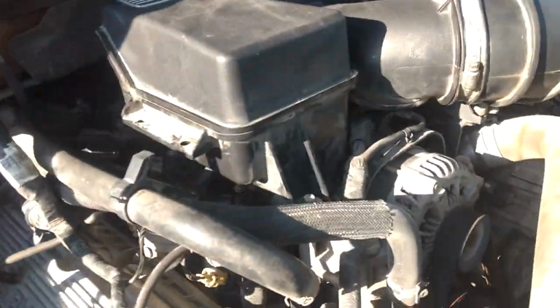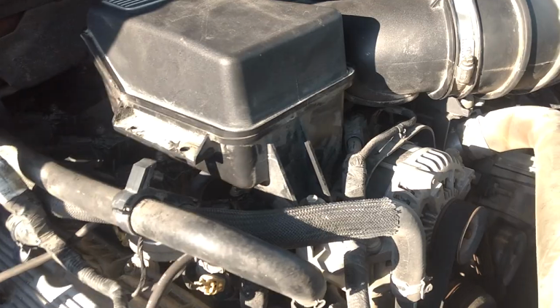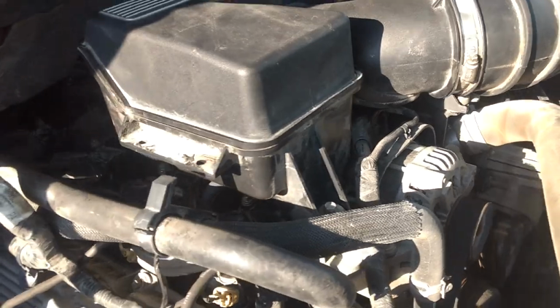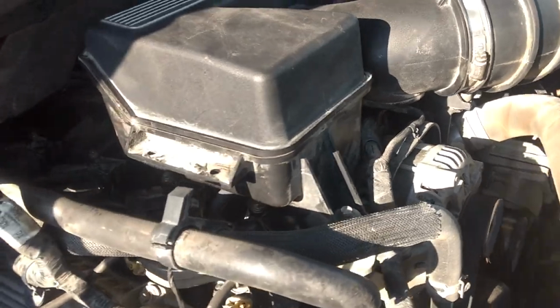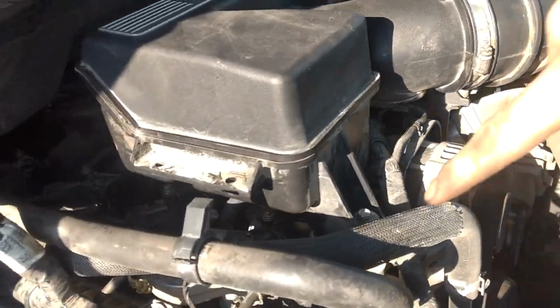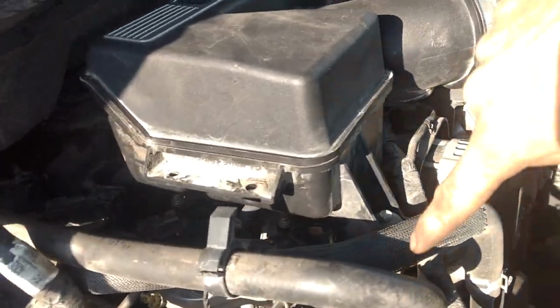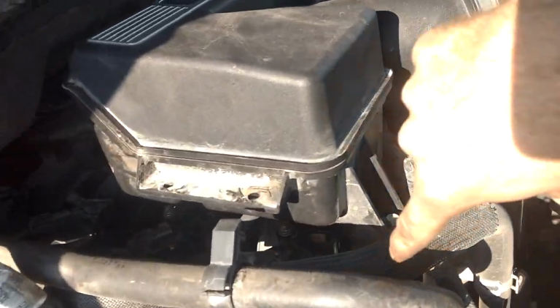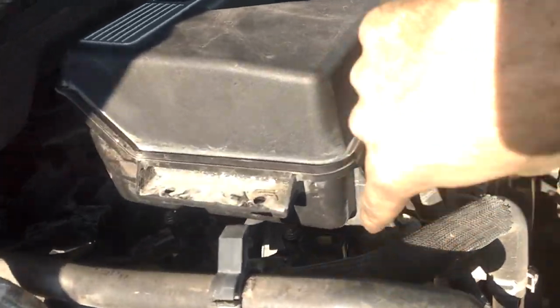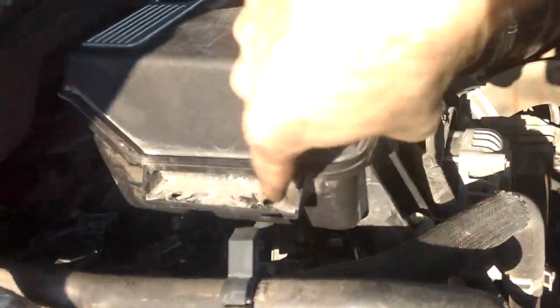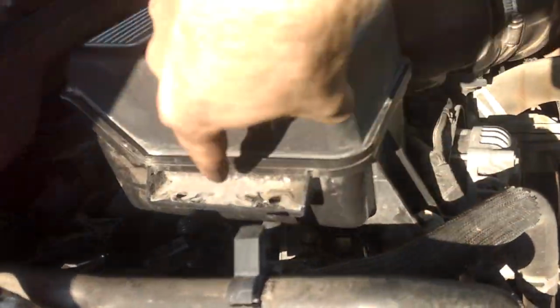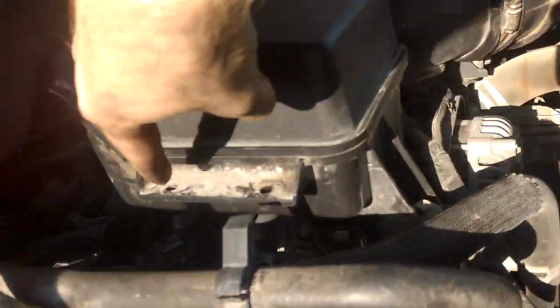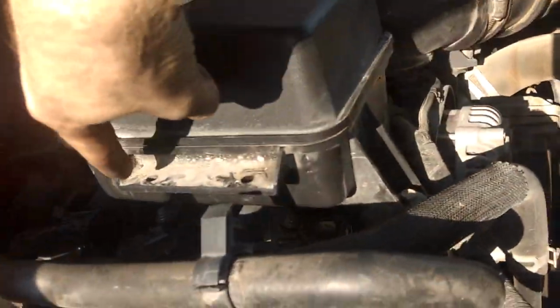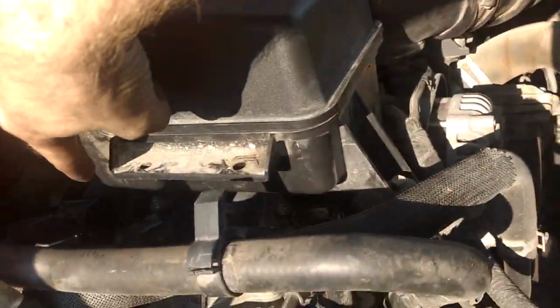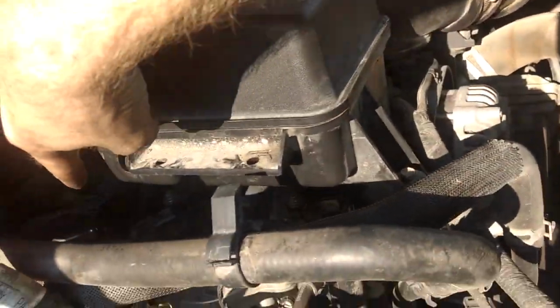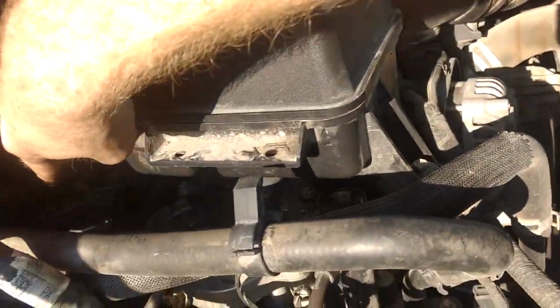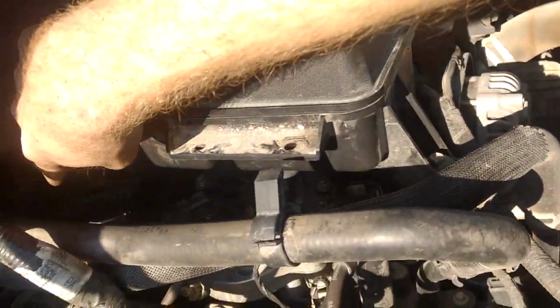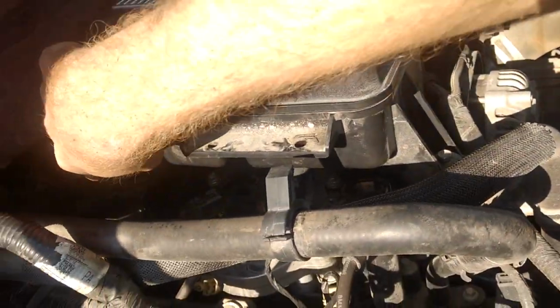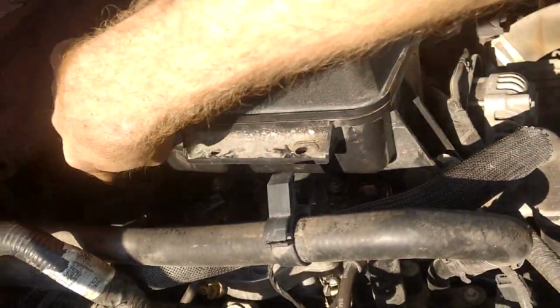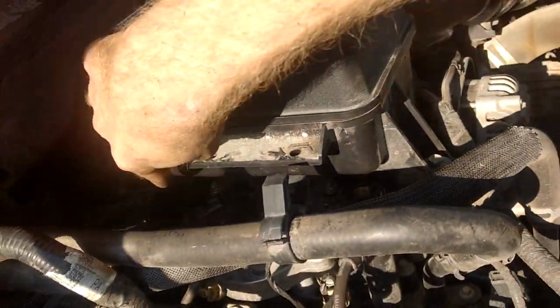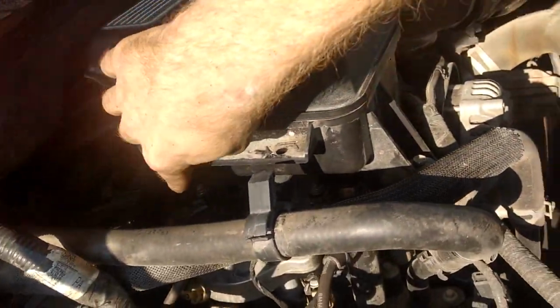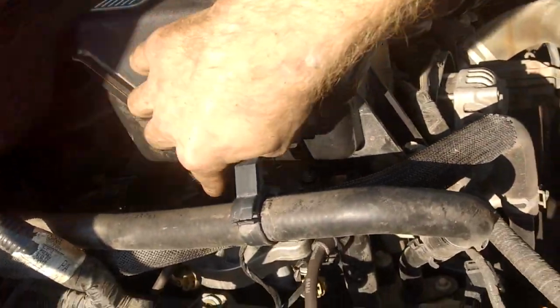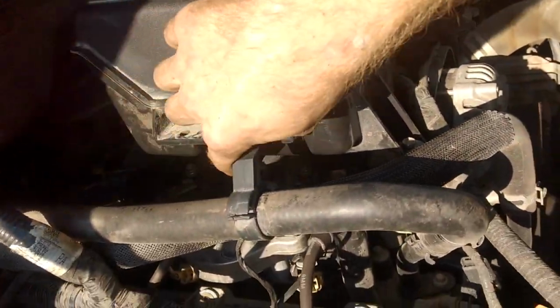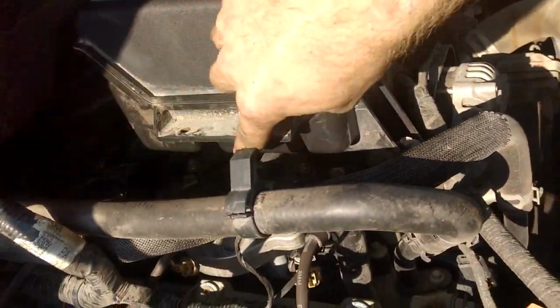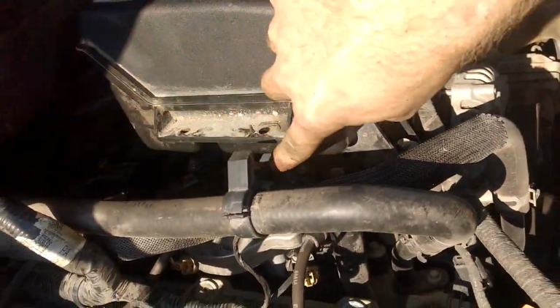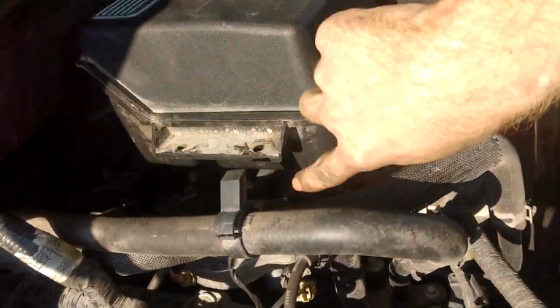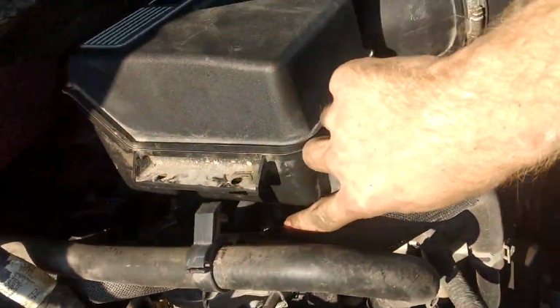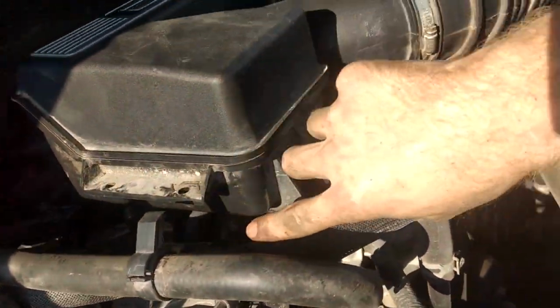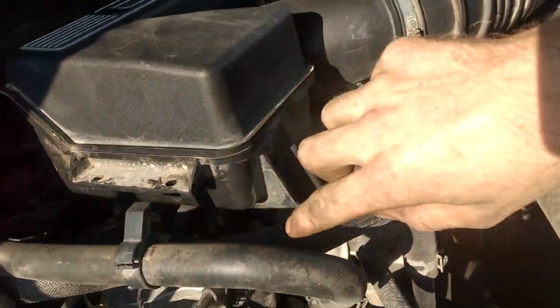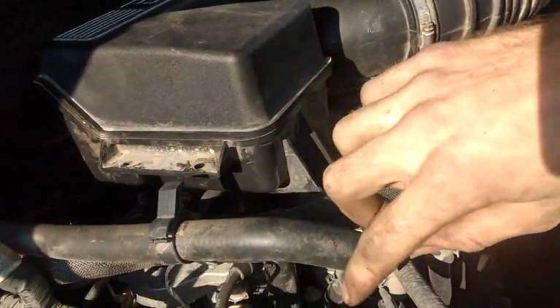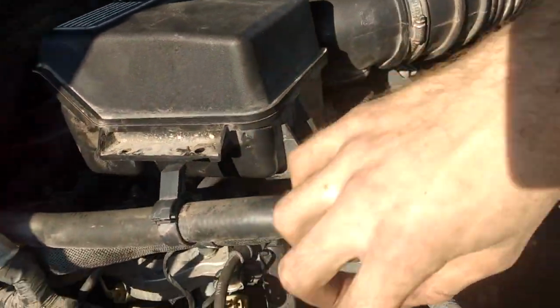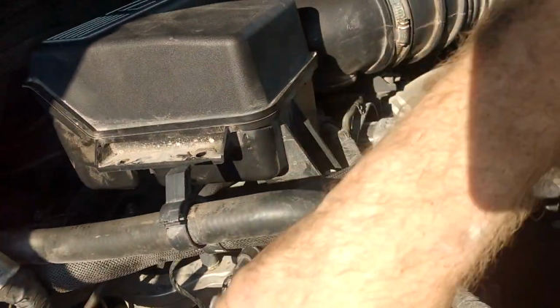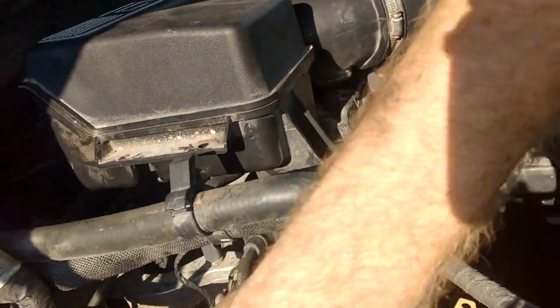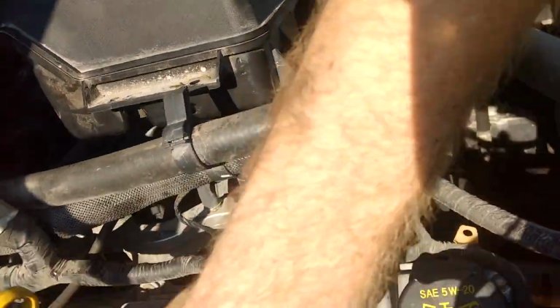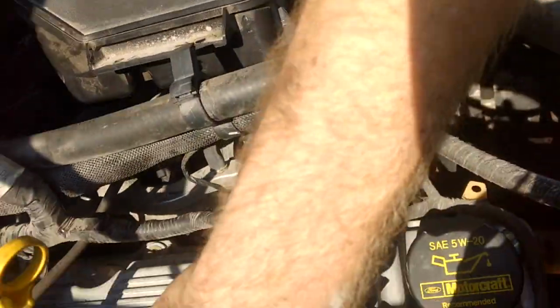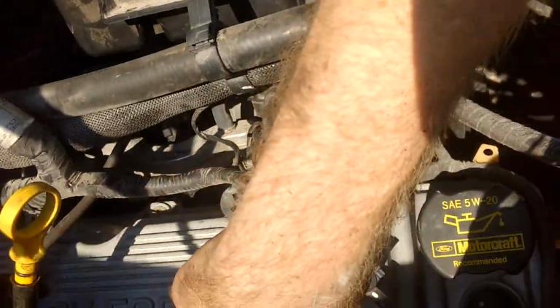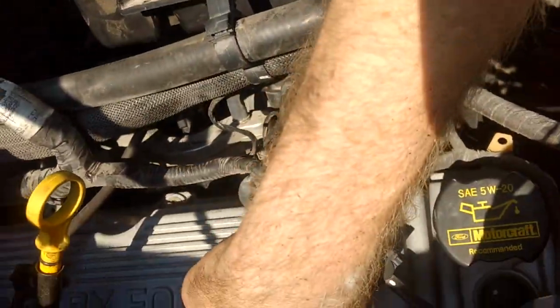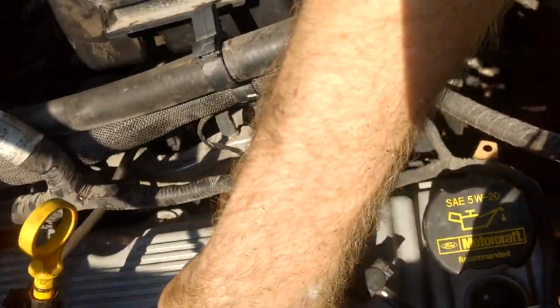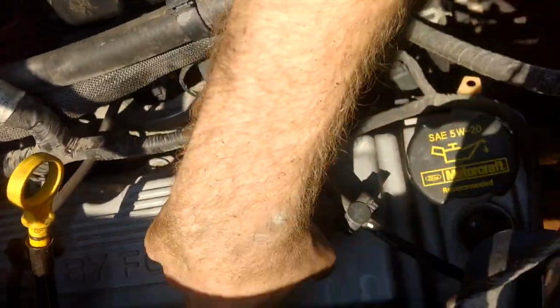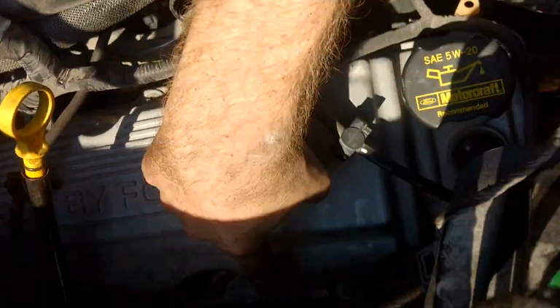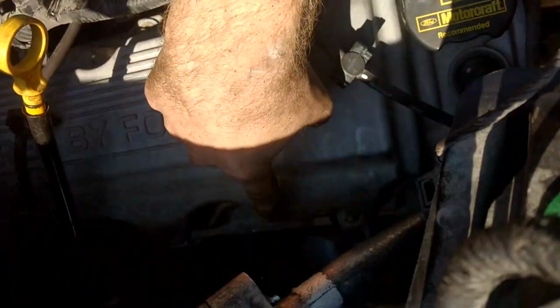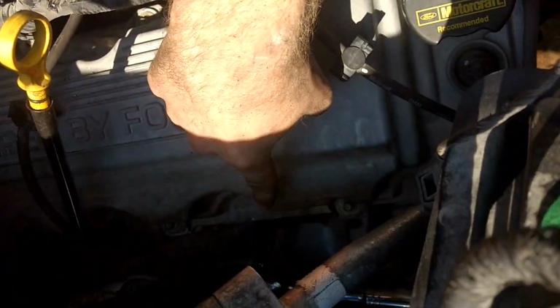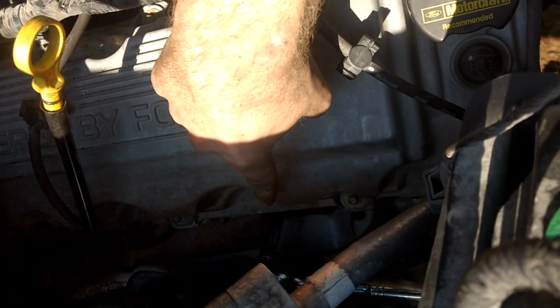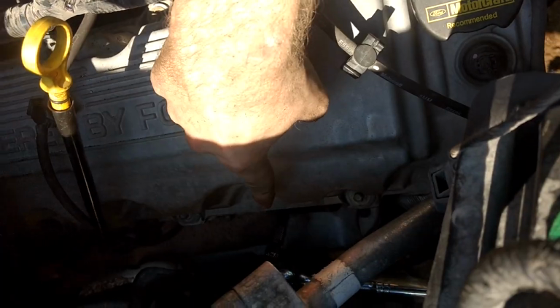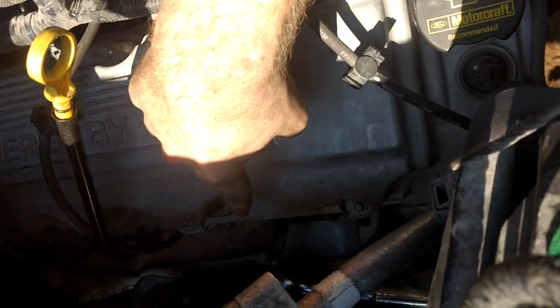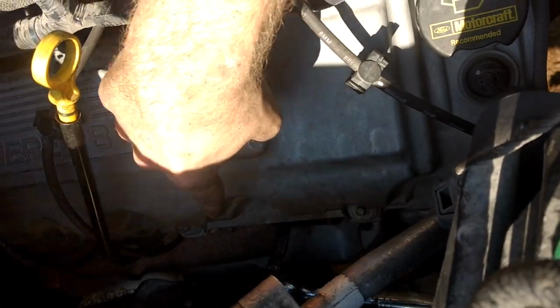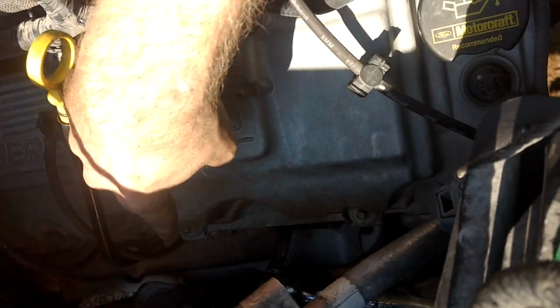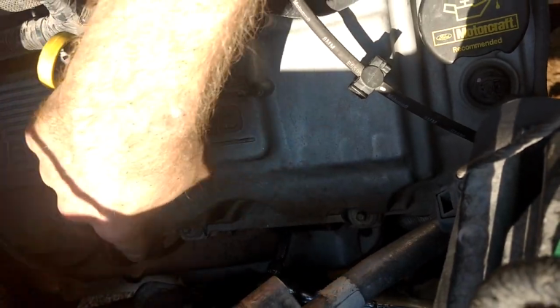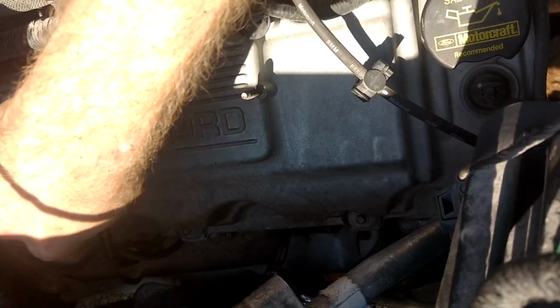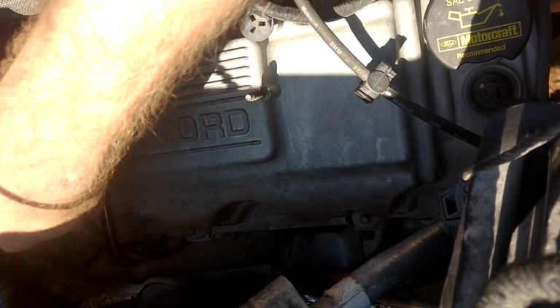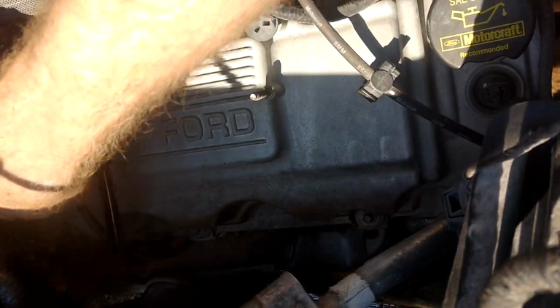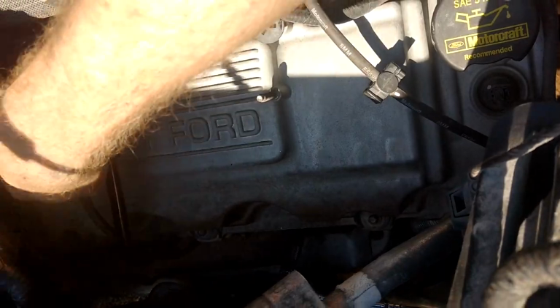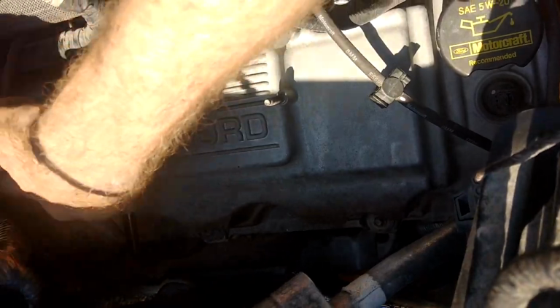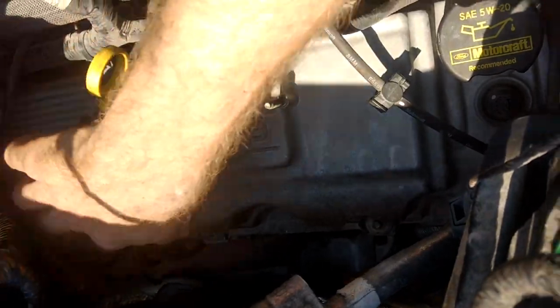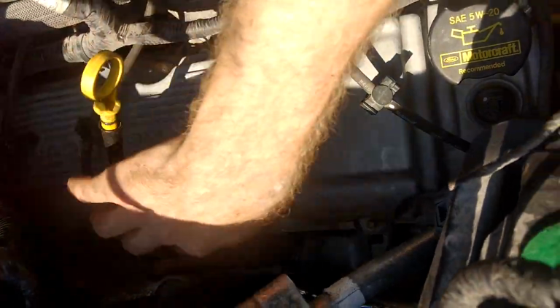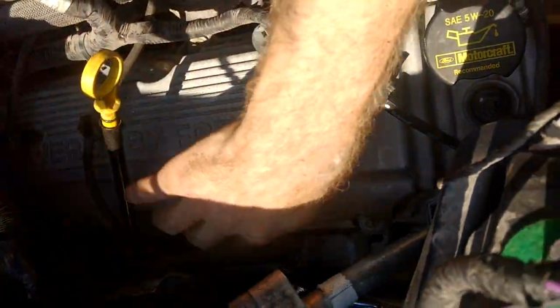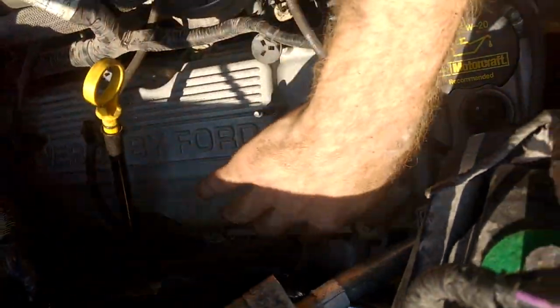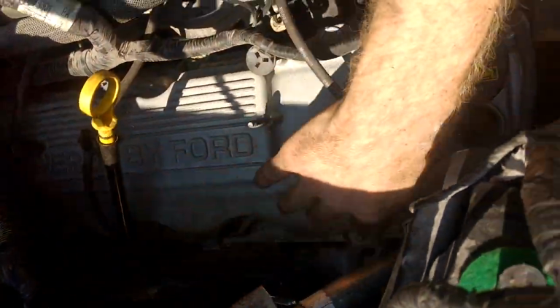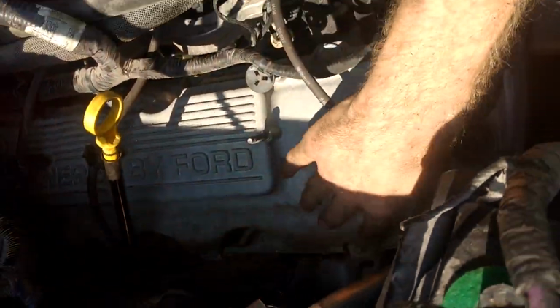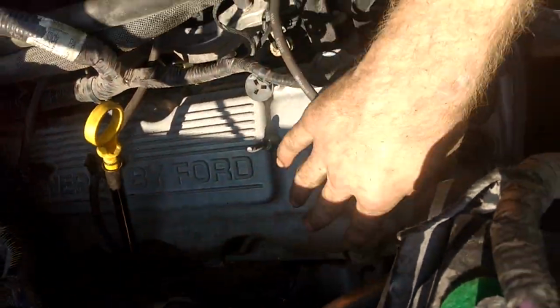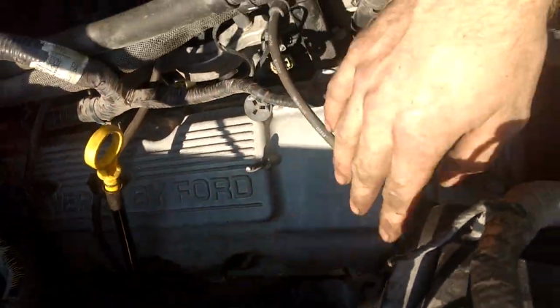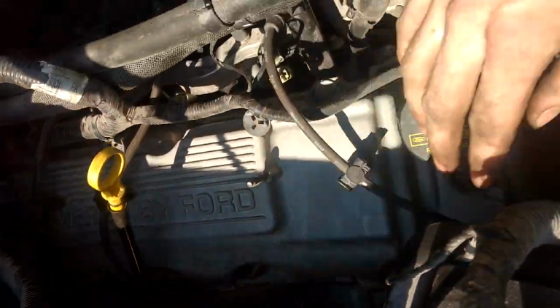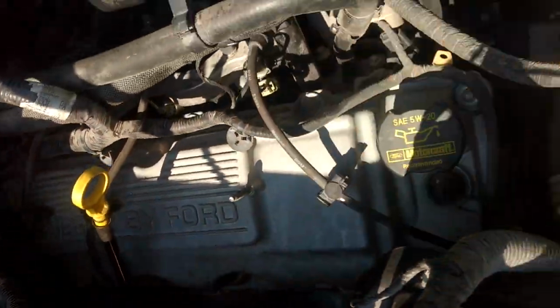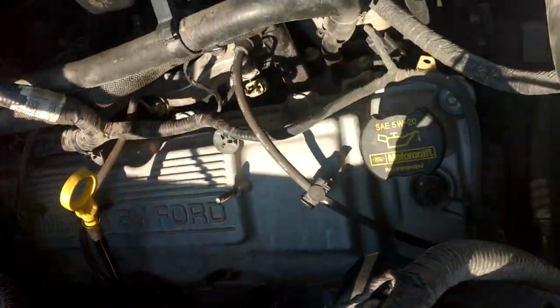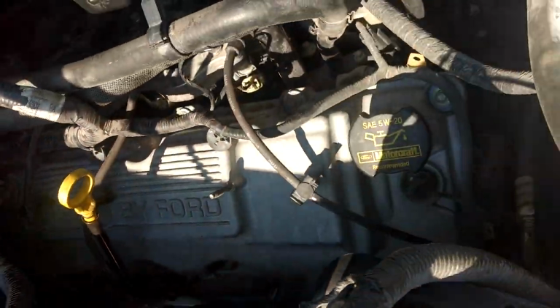There's 4 on each side up here — coil packs. And there's also 4 down here on the side by the exhaust manifolds on each side.